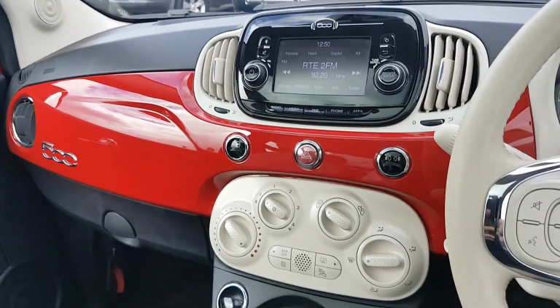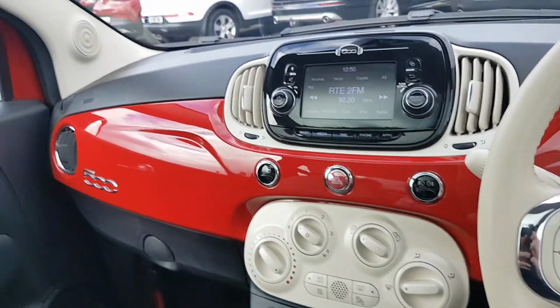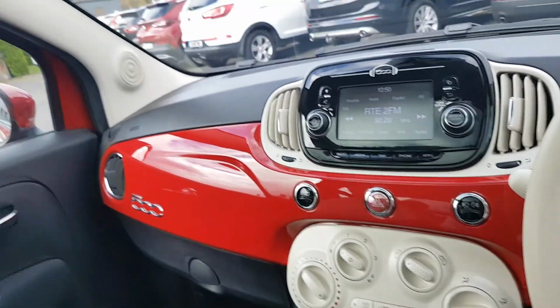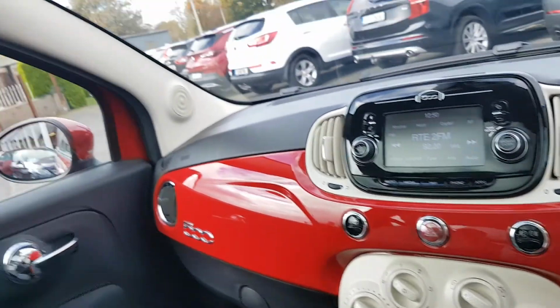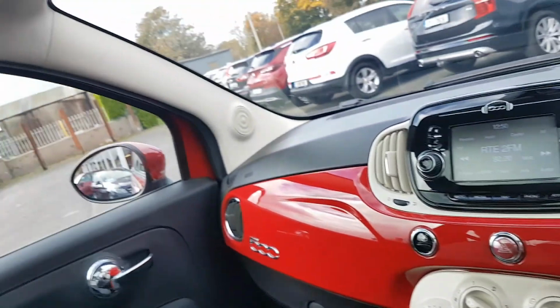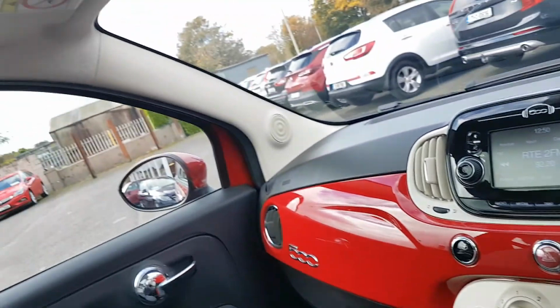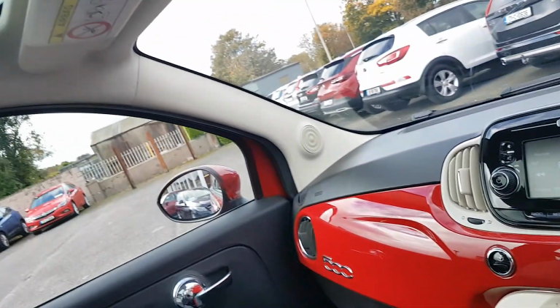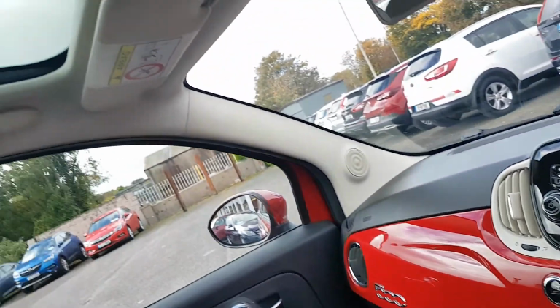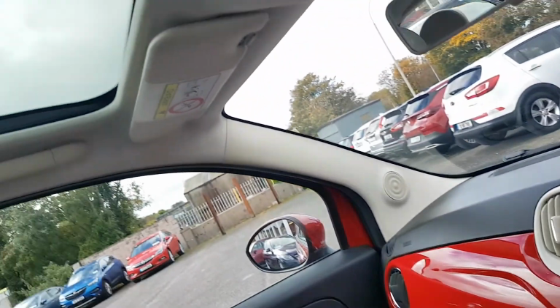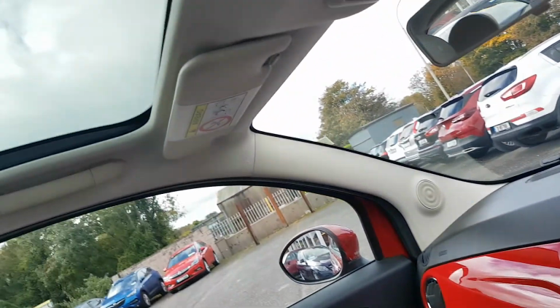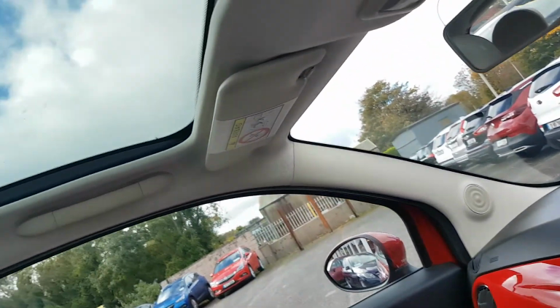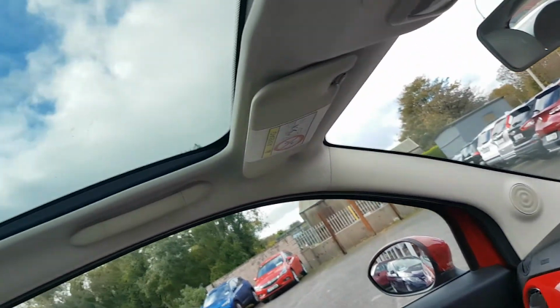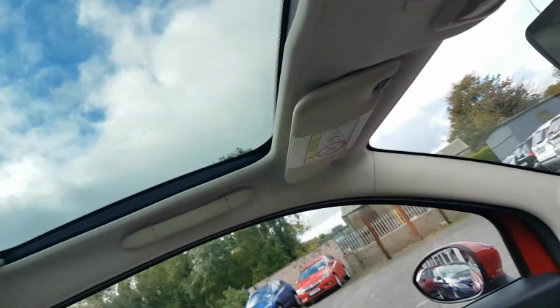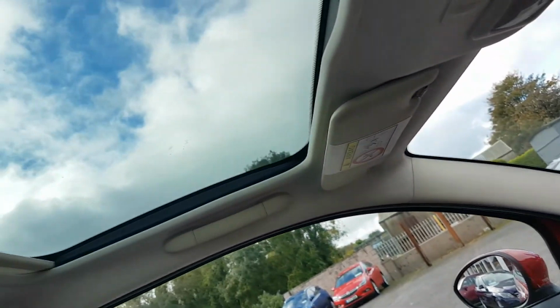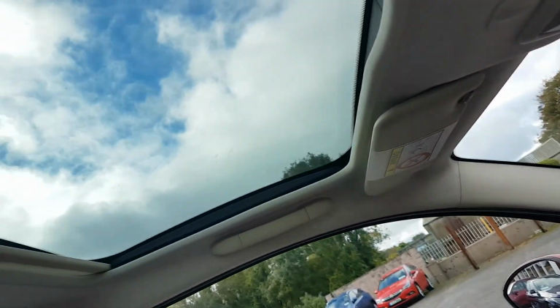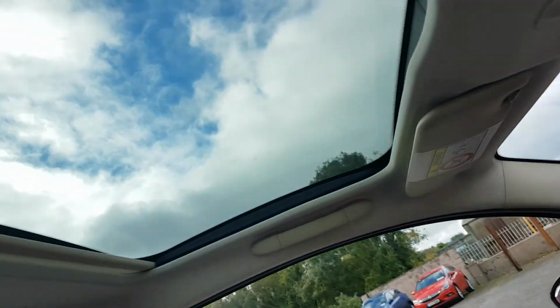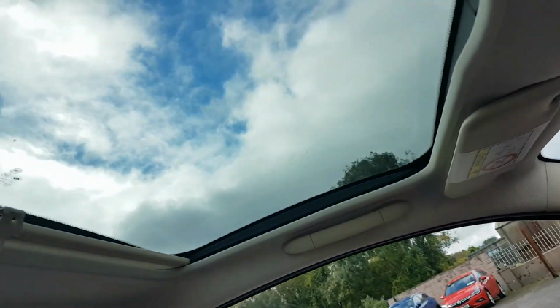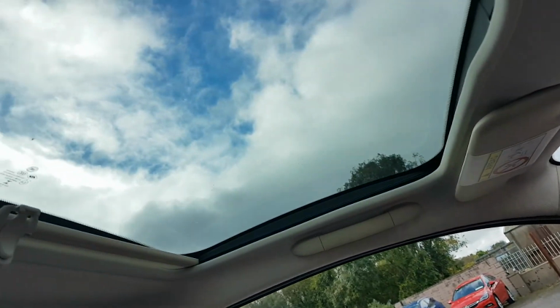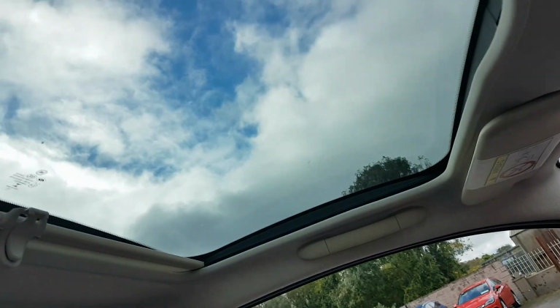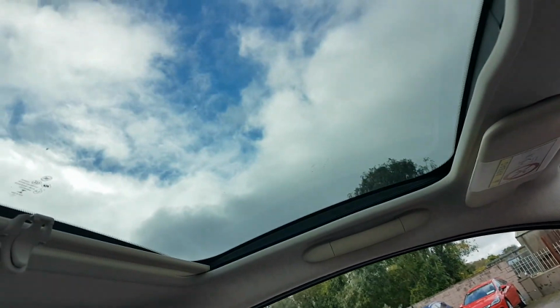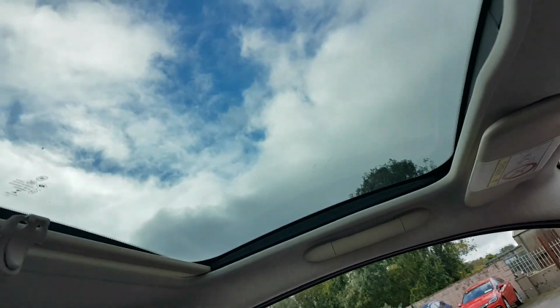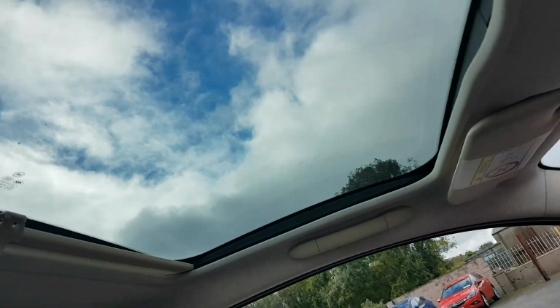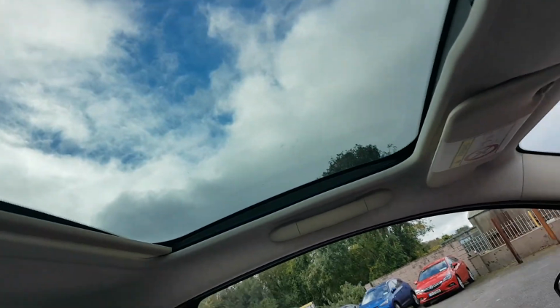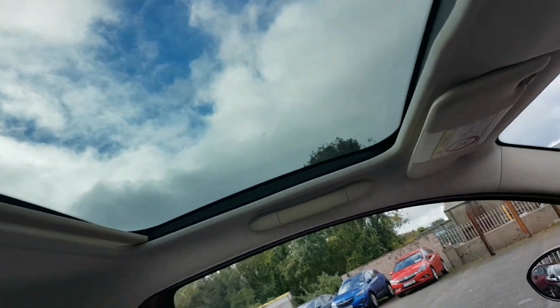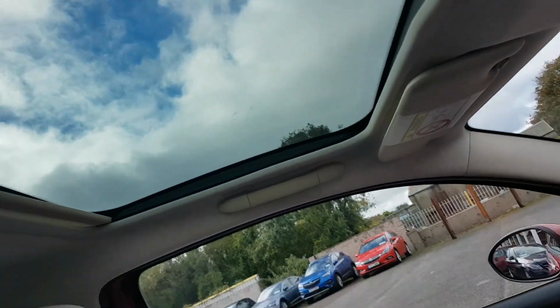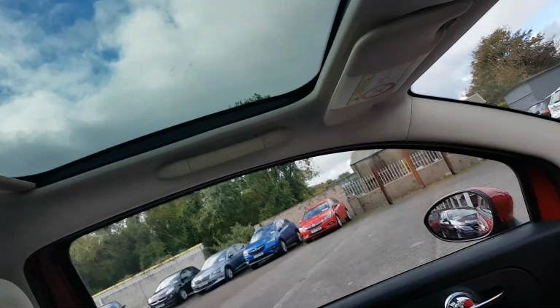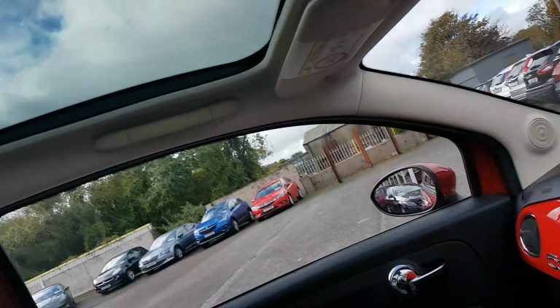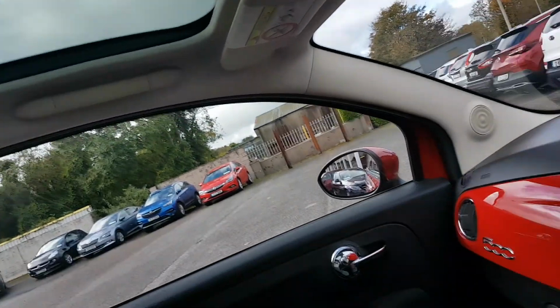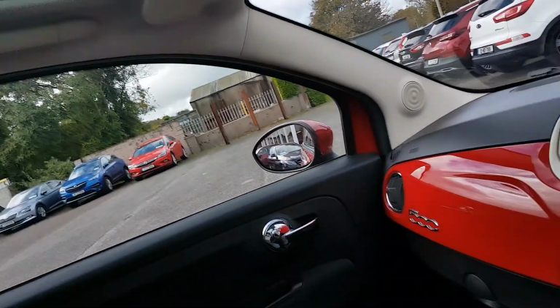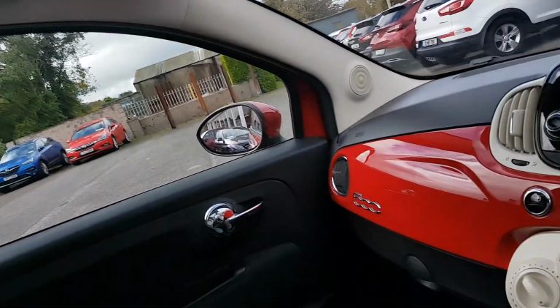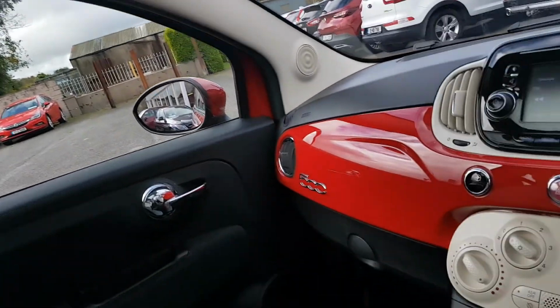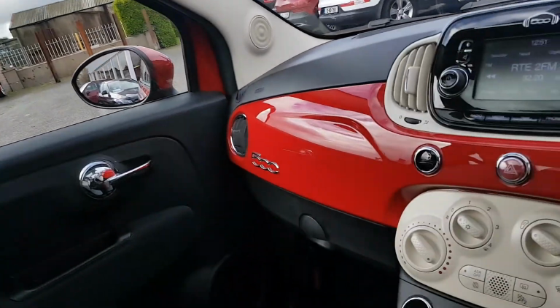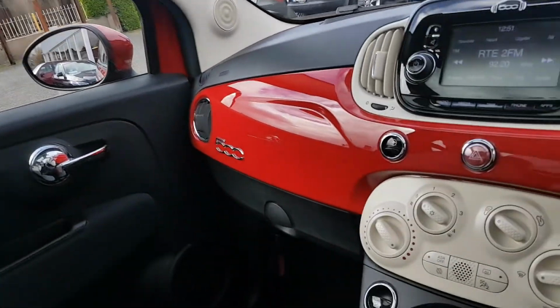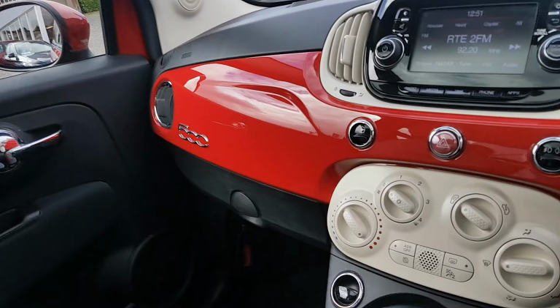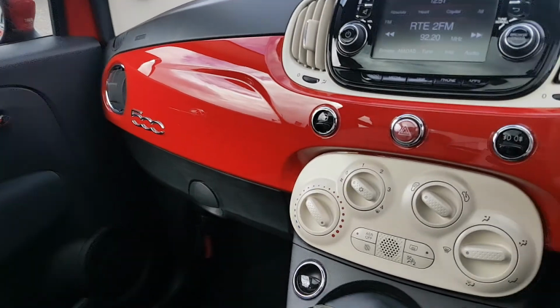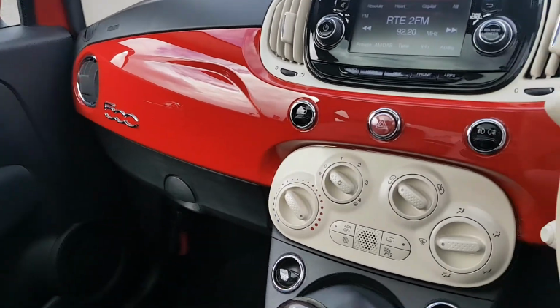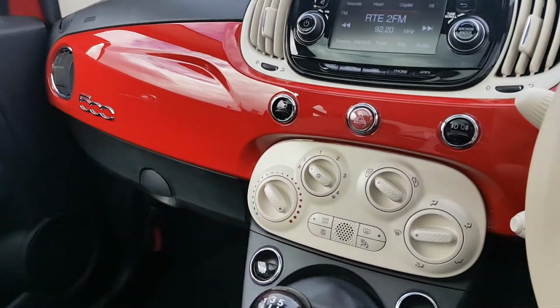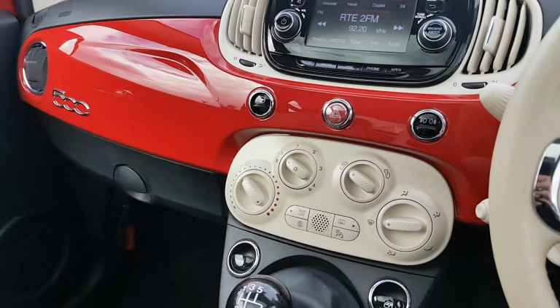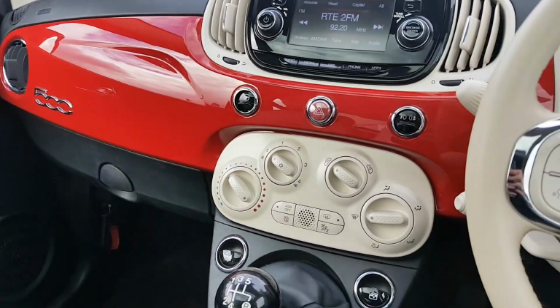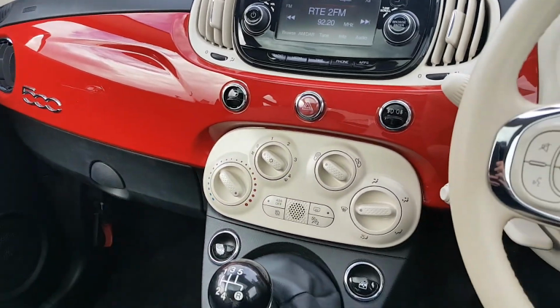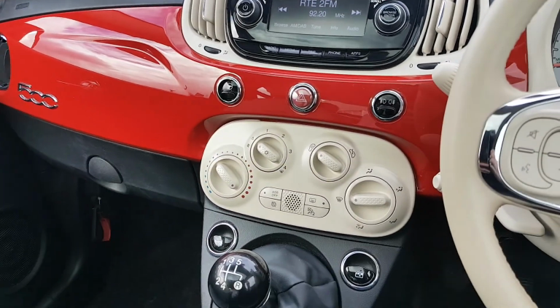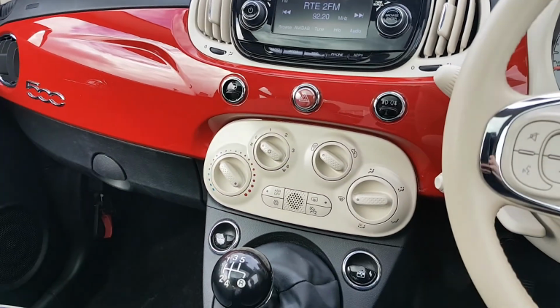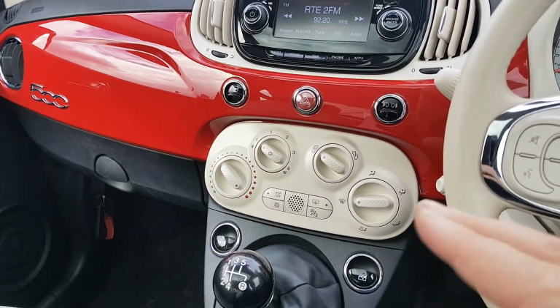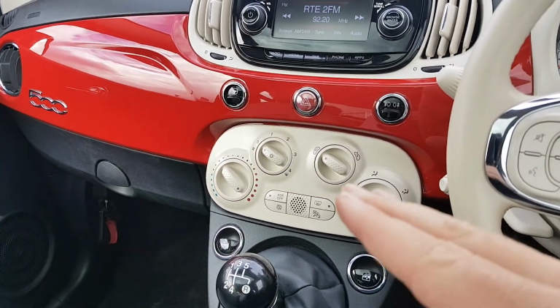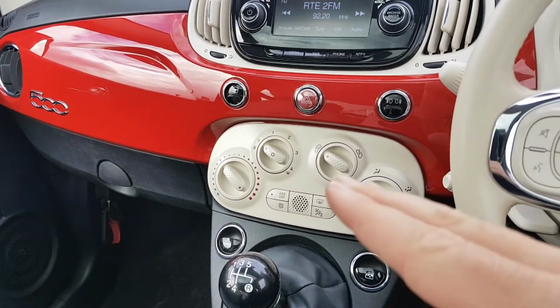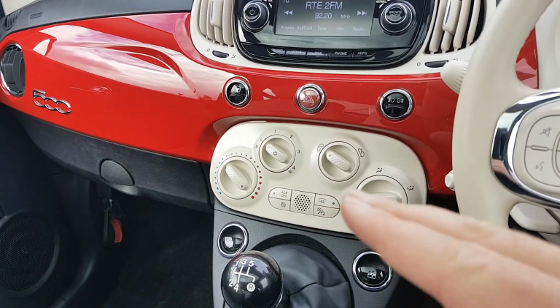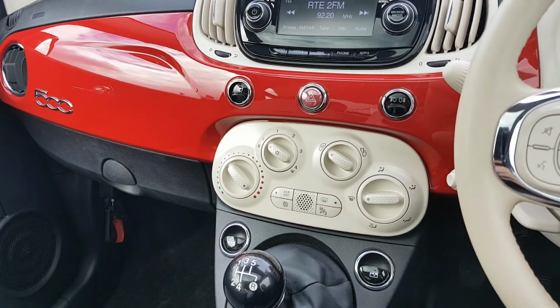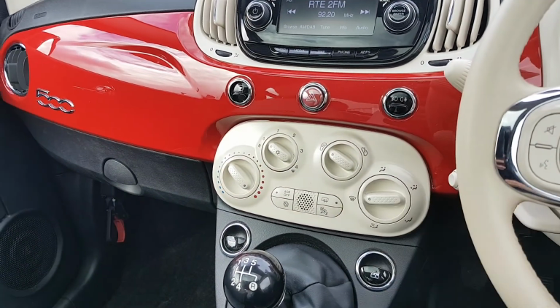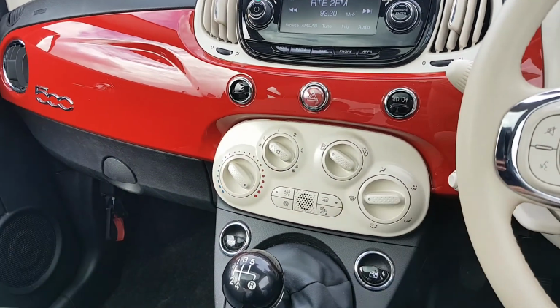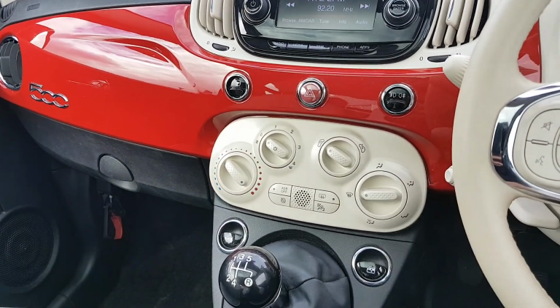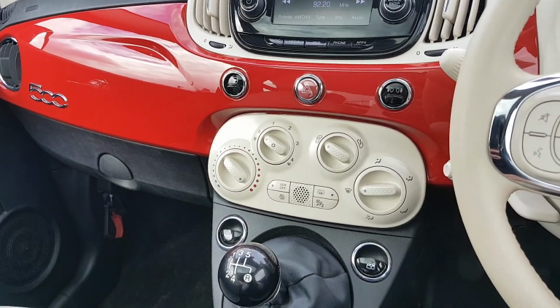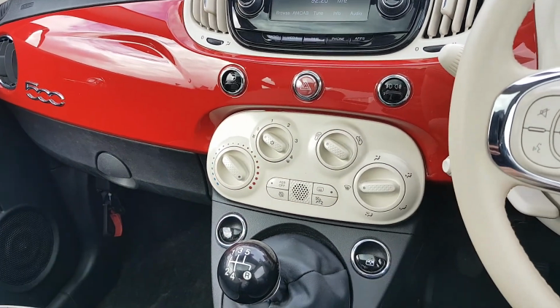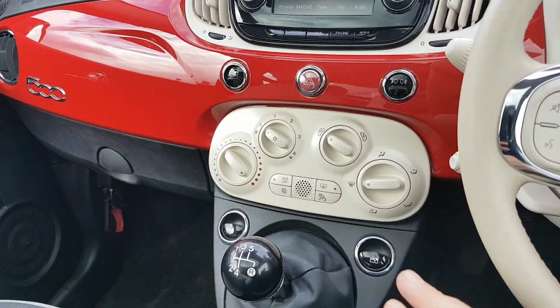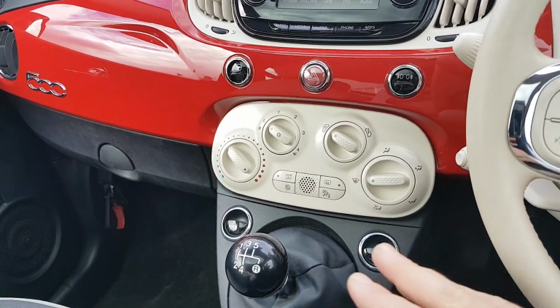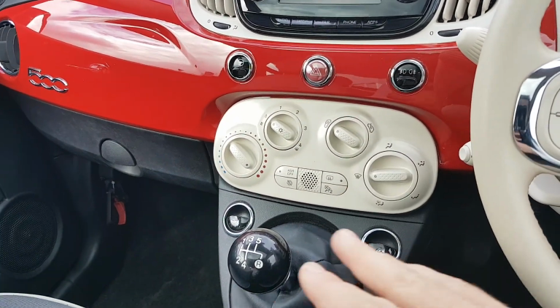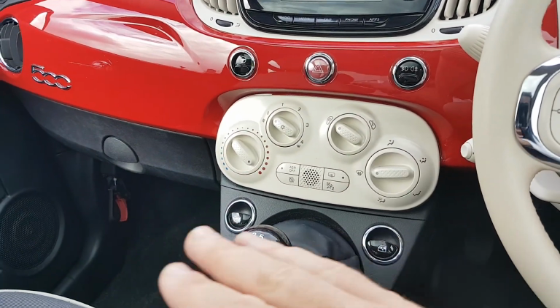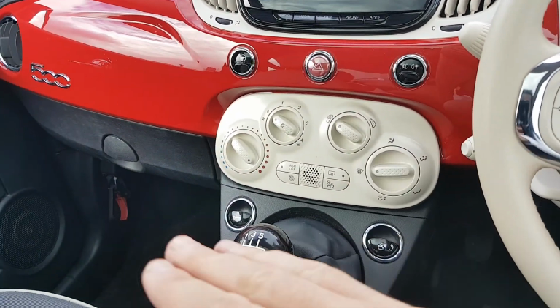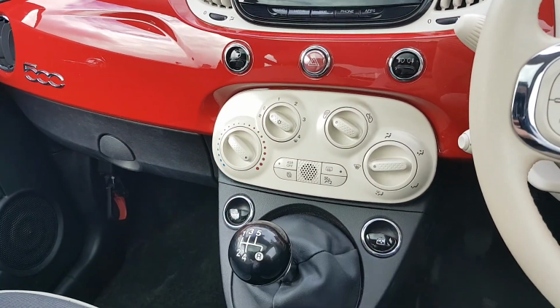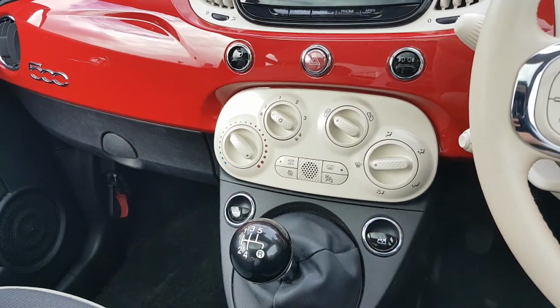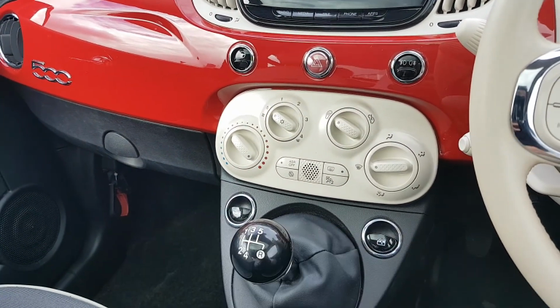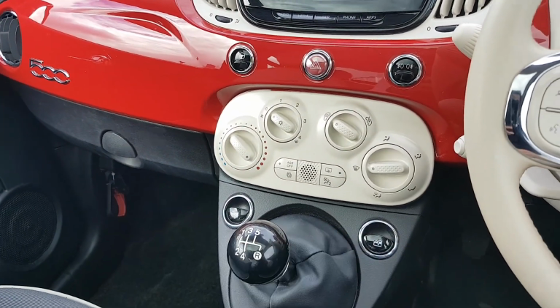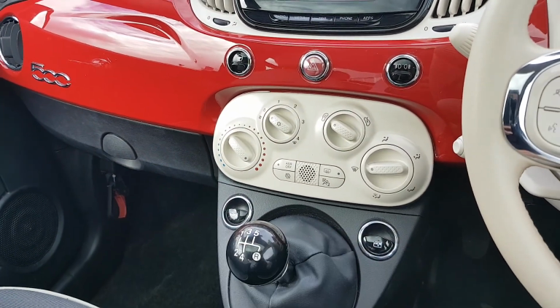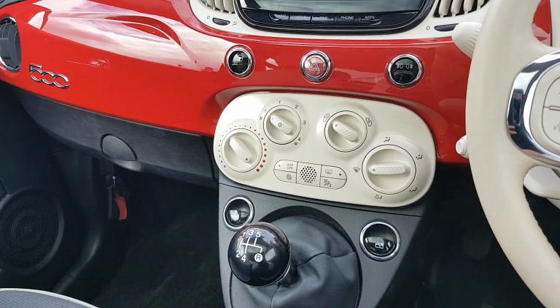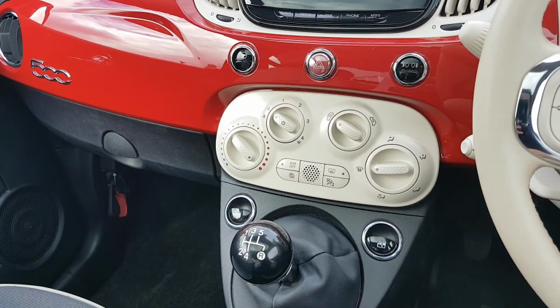You have a panoramic roof here as well, with loads of light getting in — very stylish. Aircon down here and electric windows.